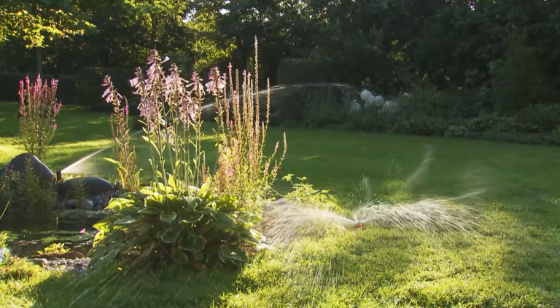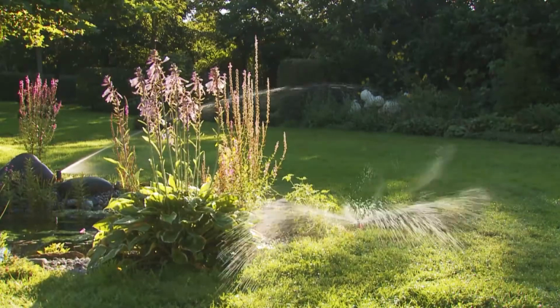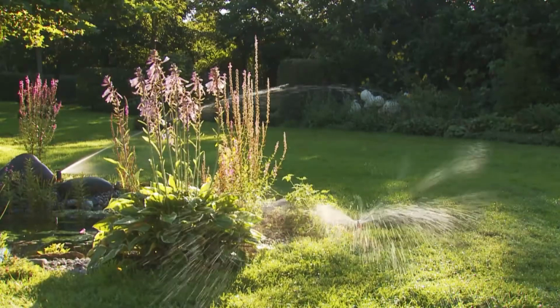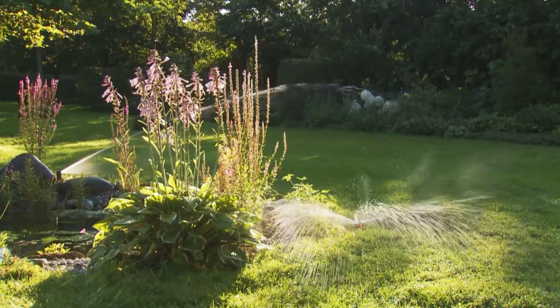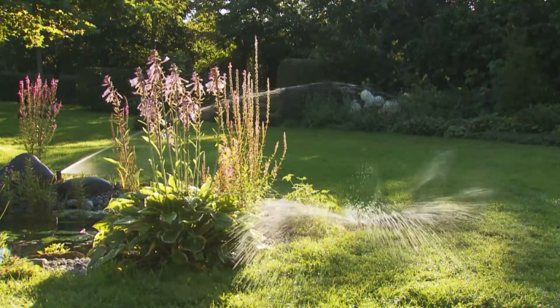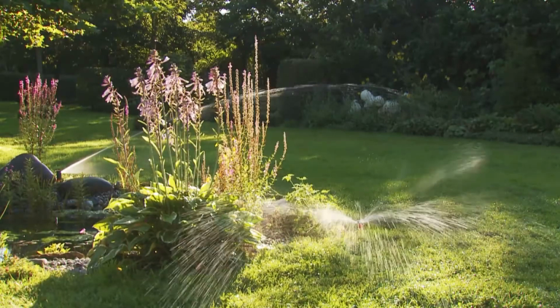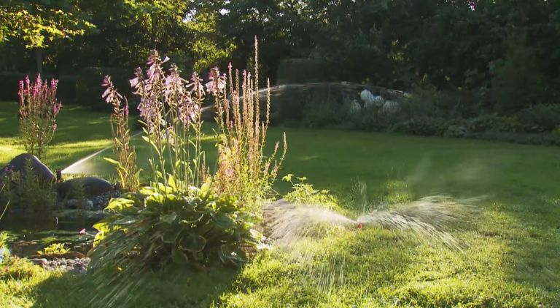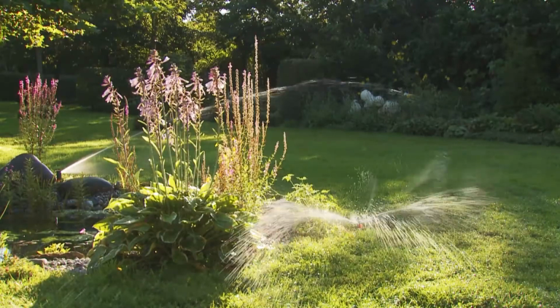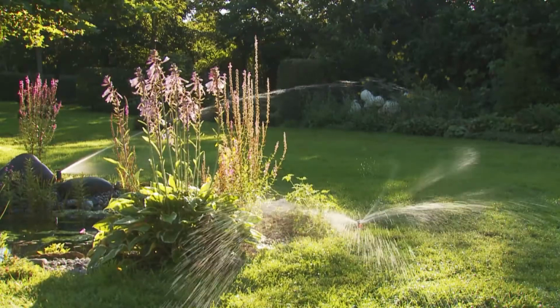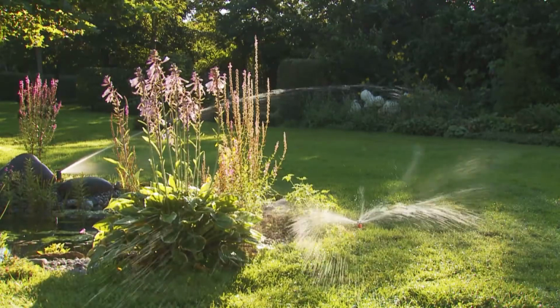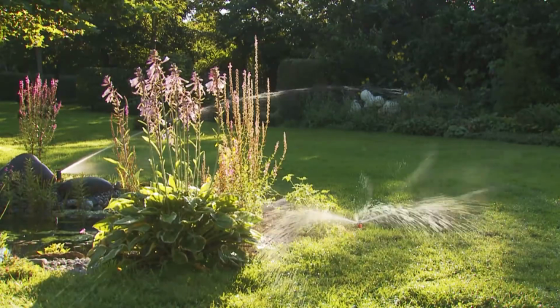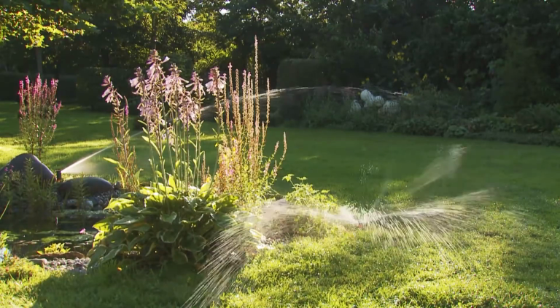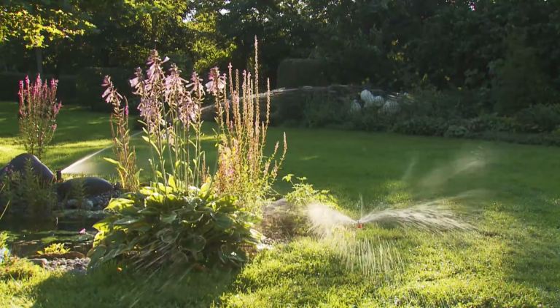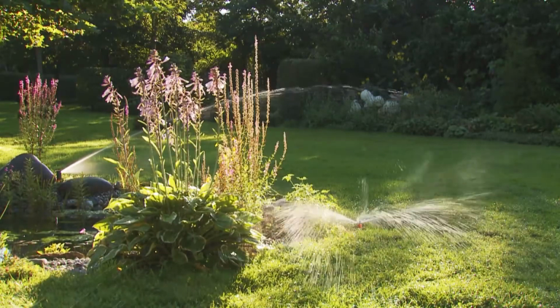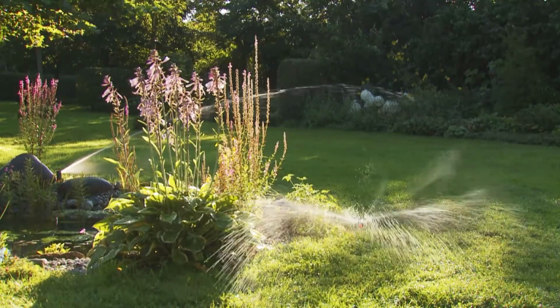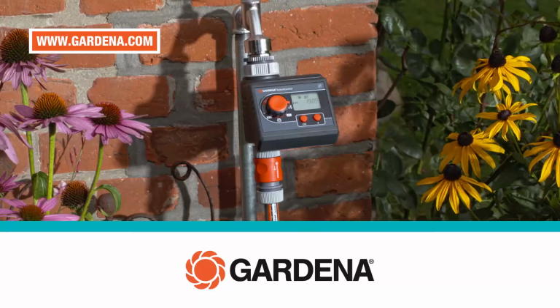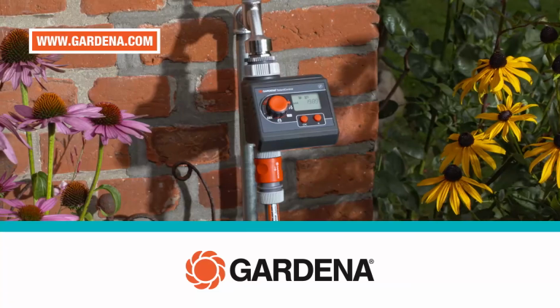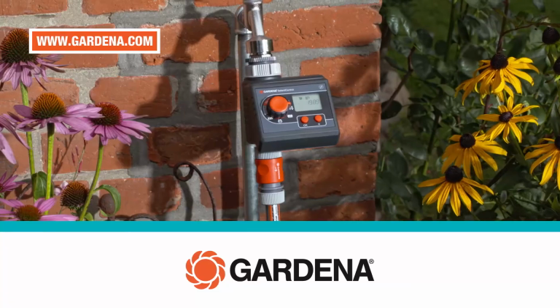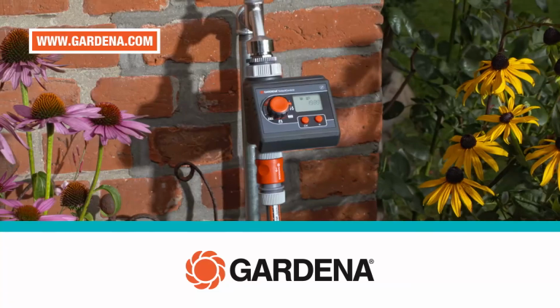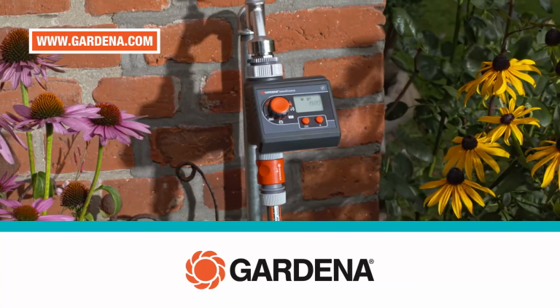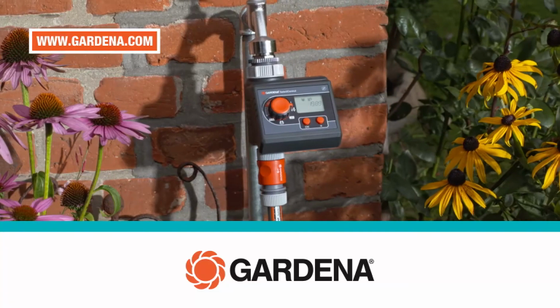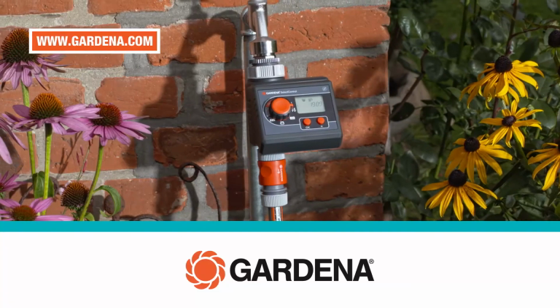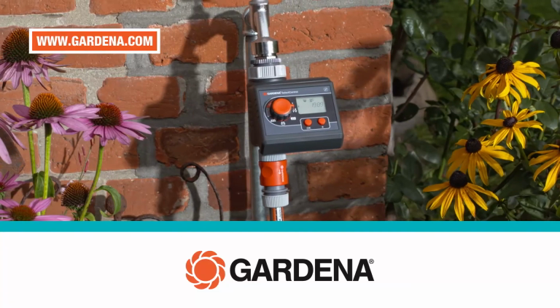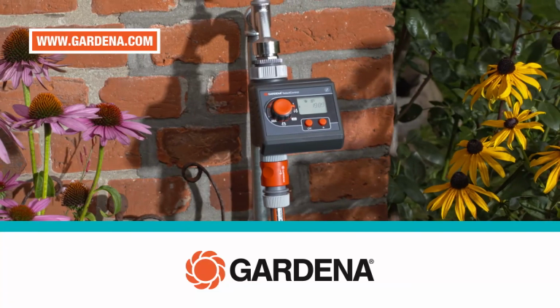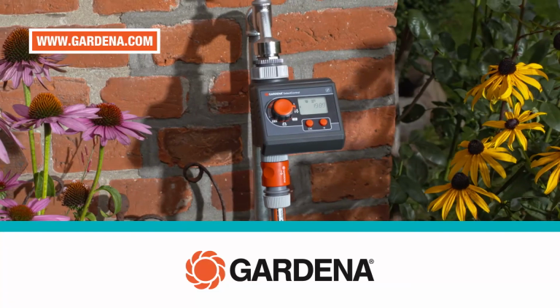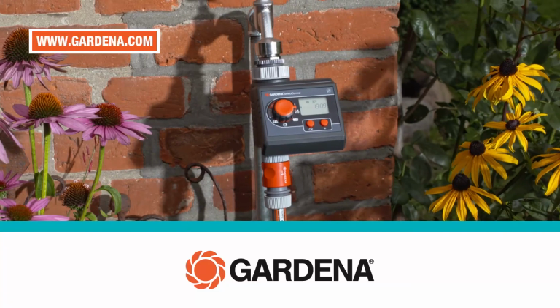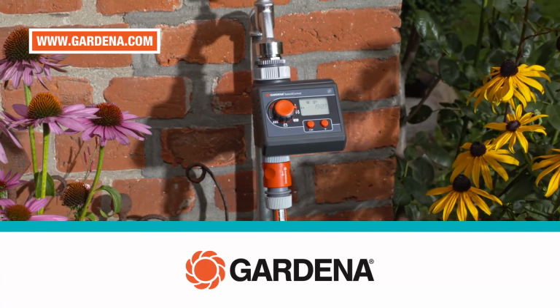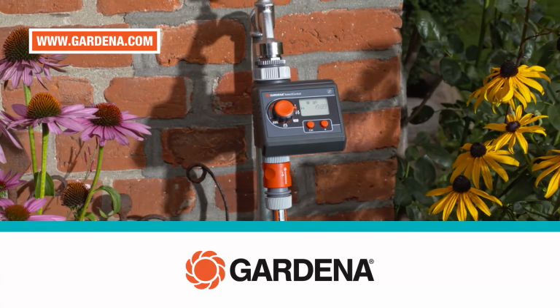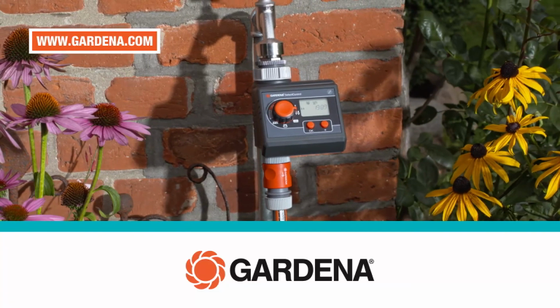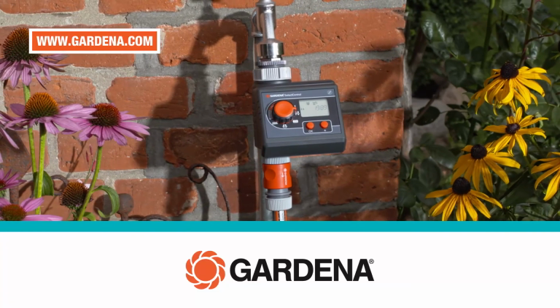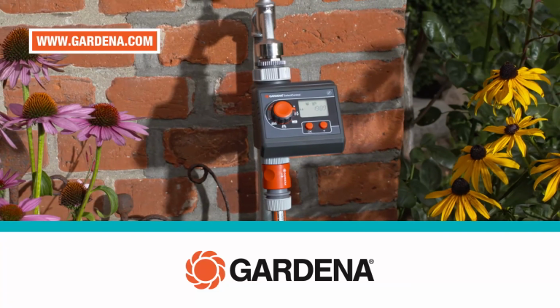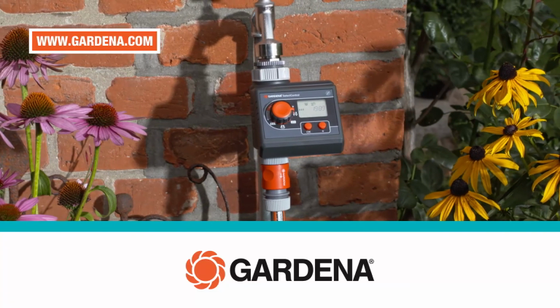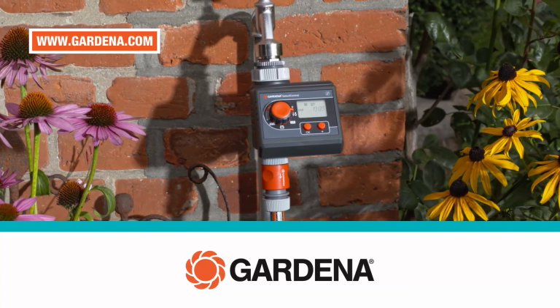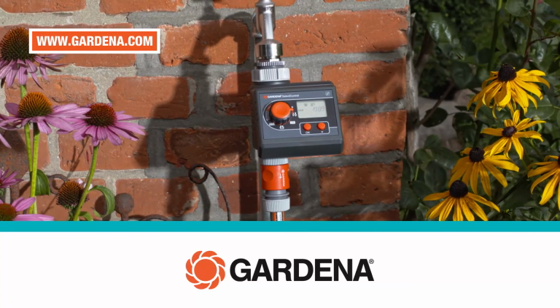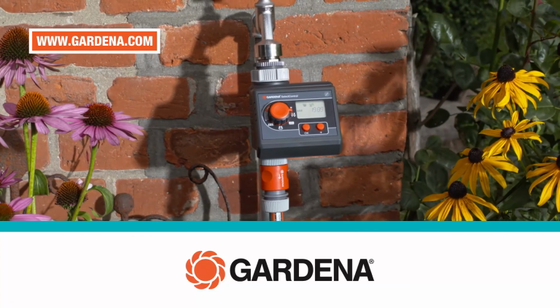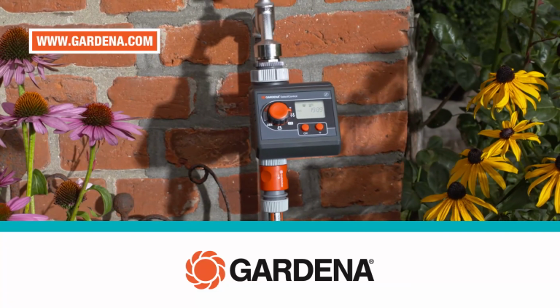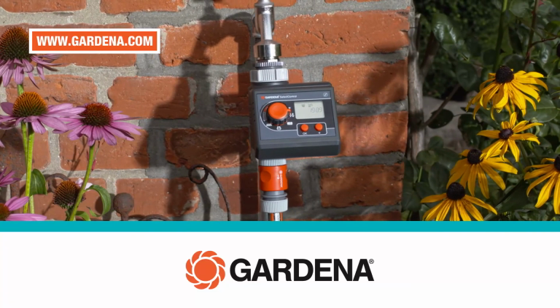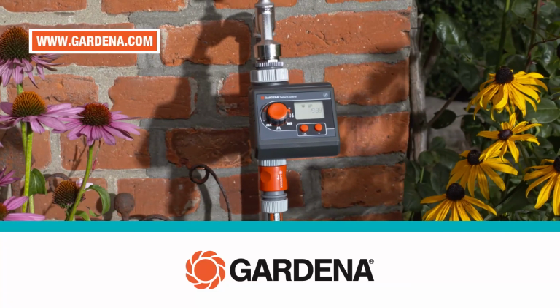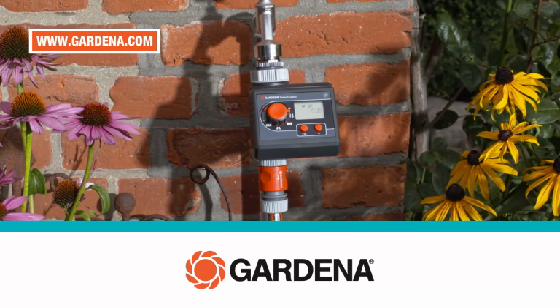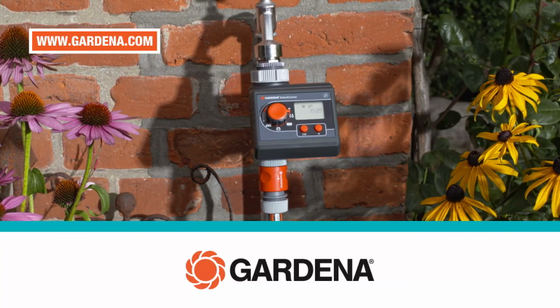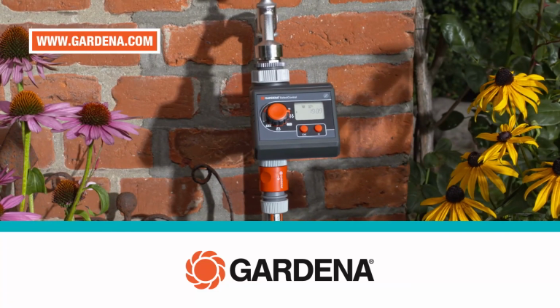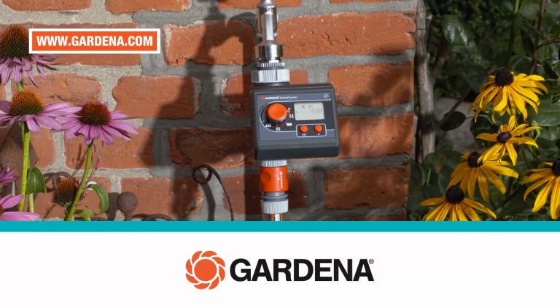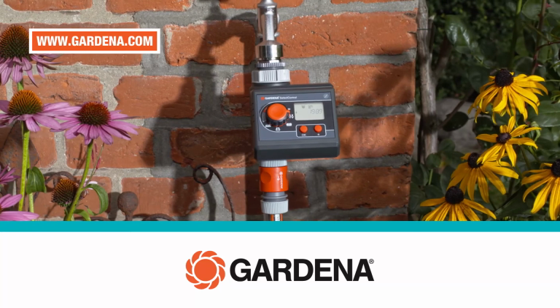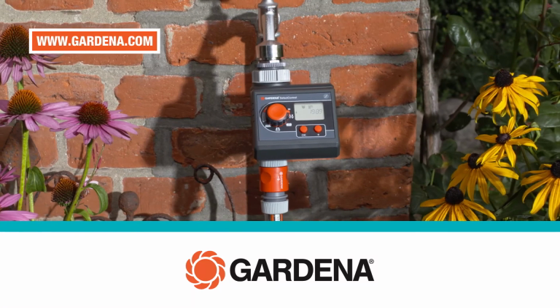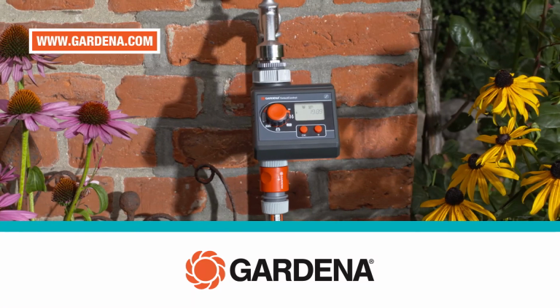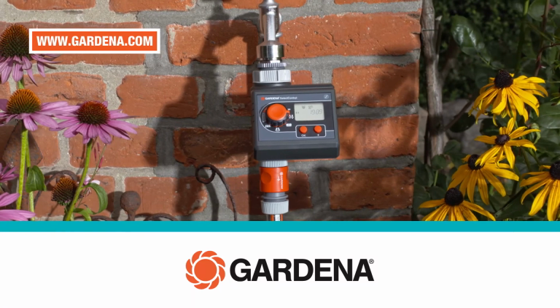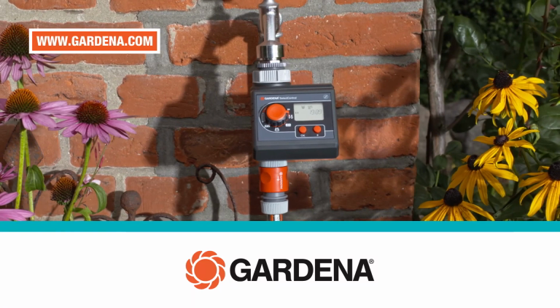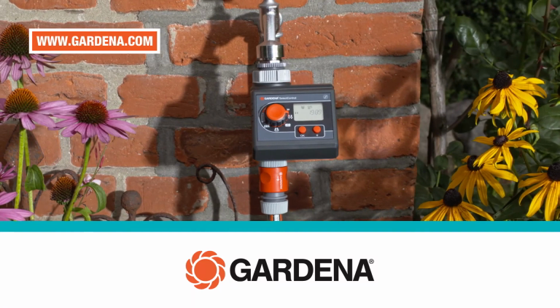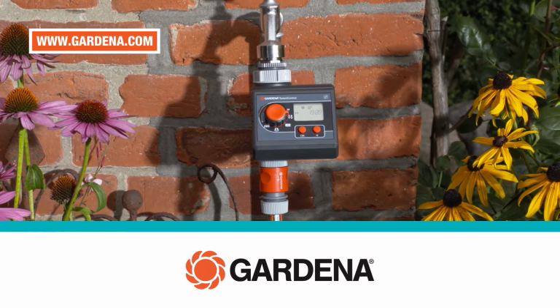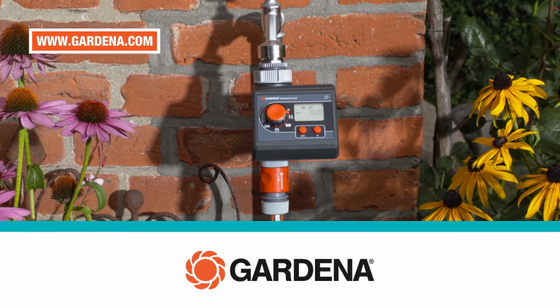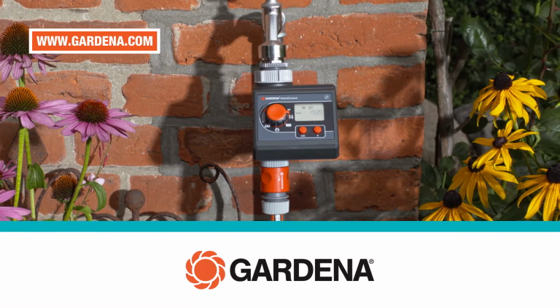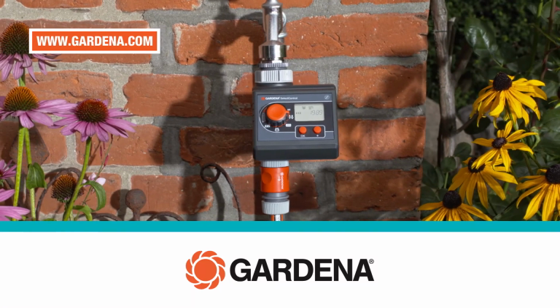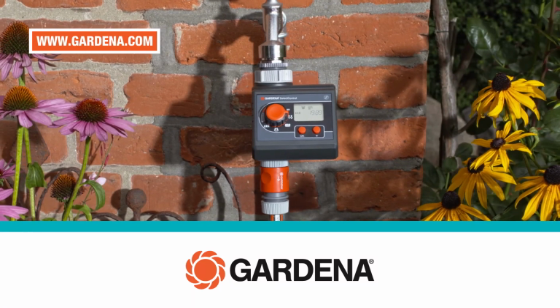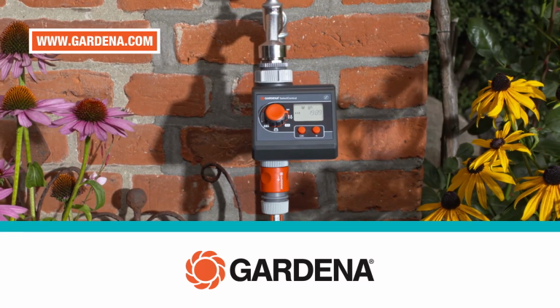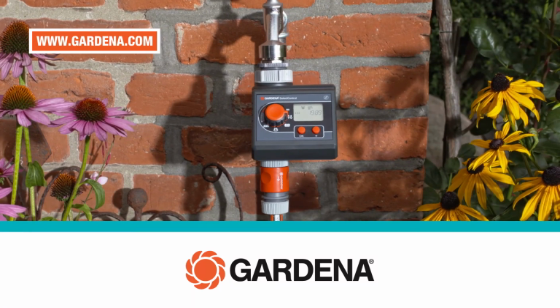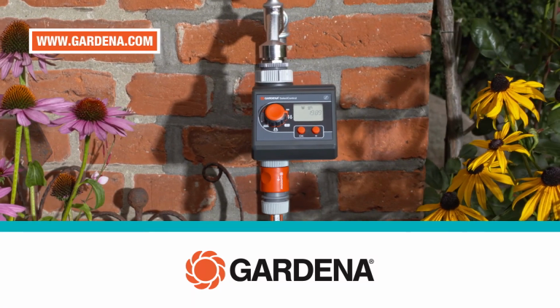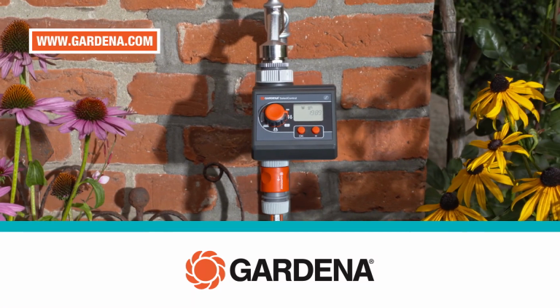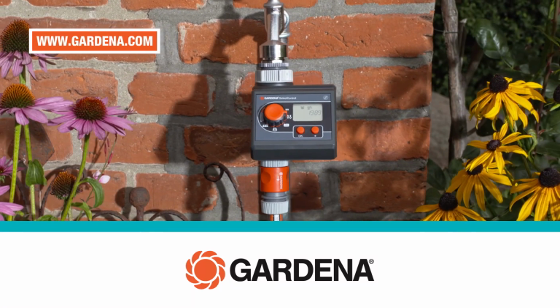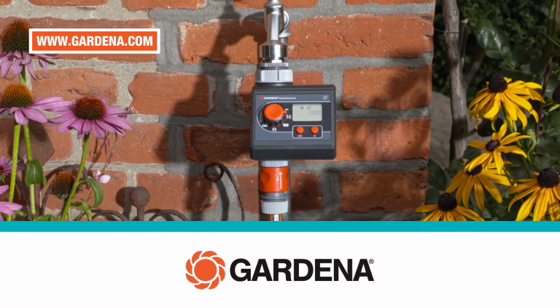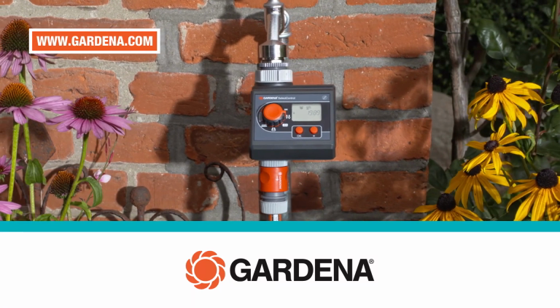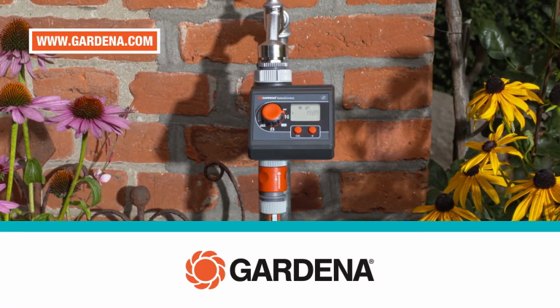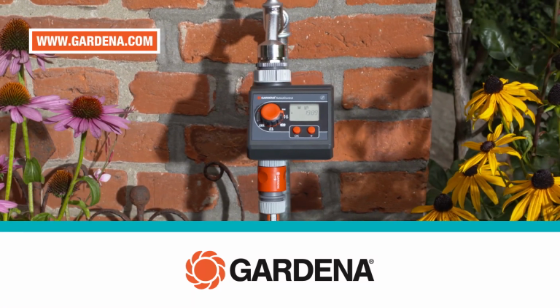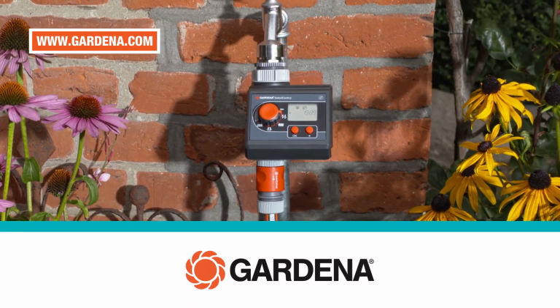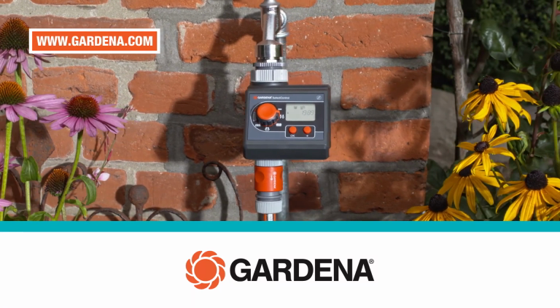Watering by hand is a thing of the past, with the comfortable irrigation controls. From Gardena.